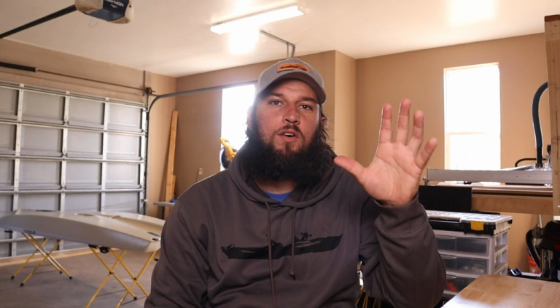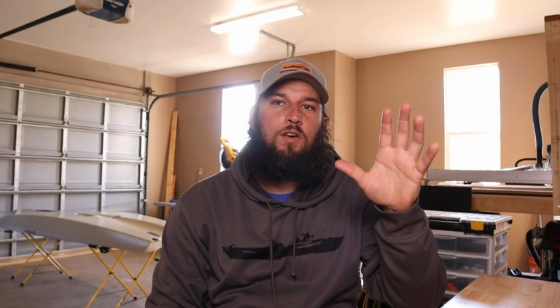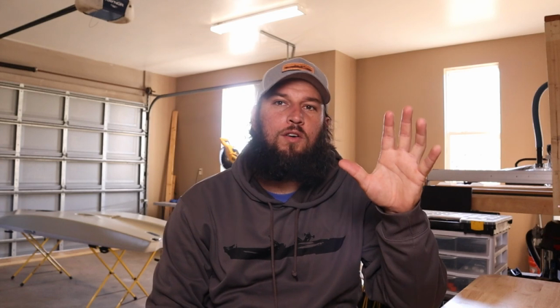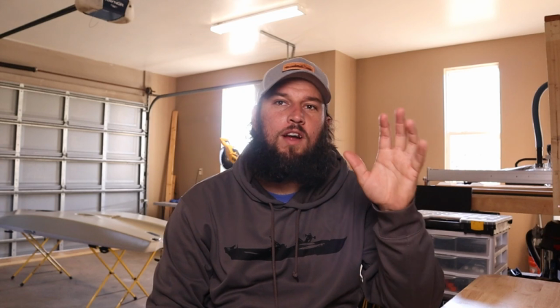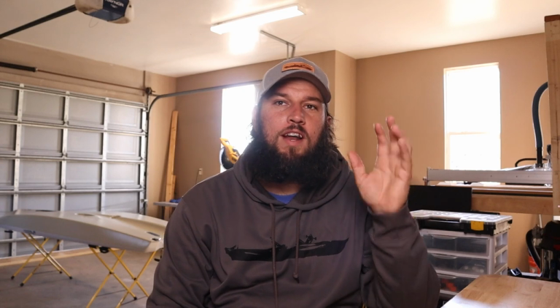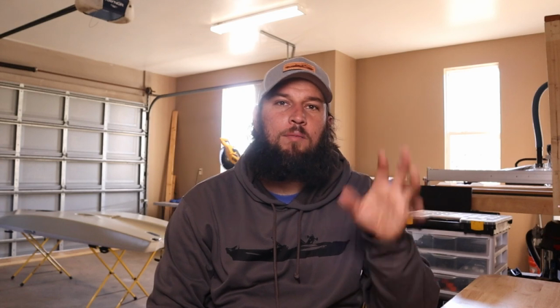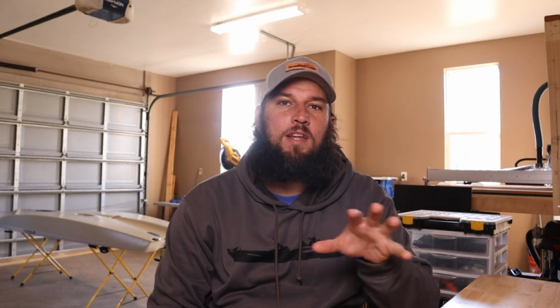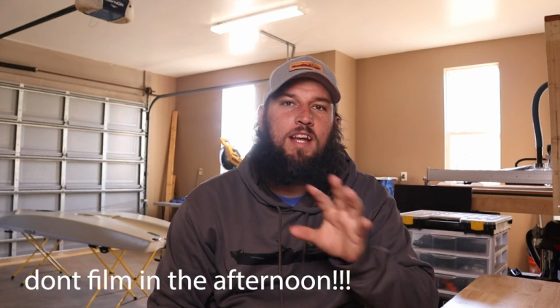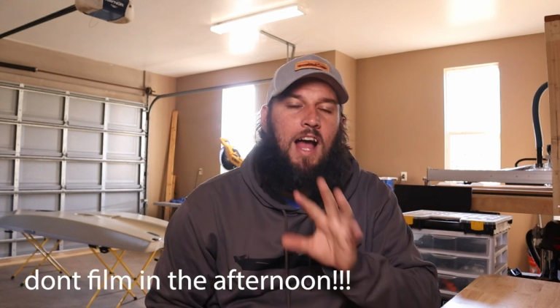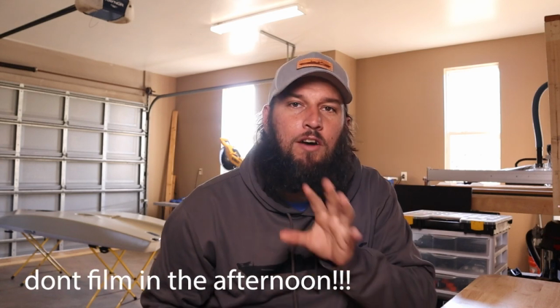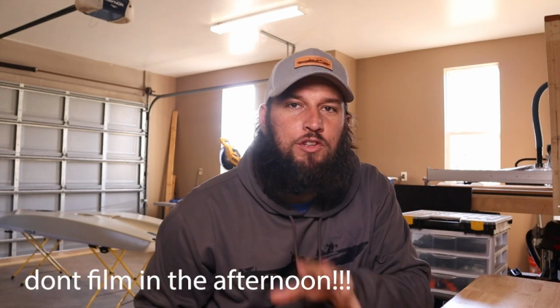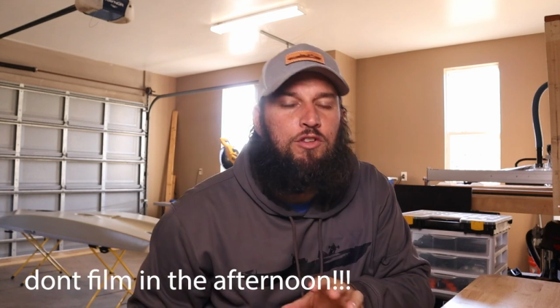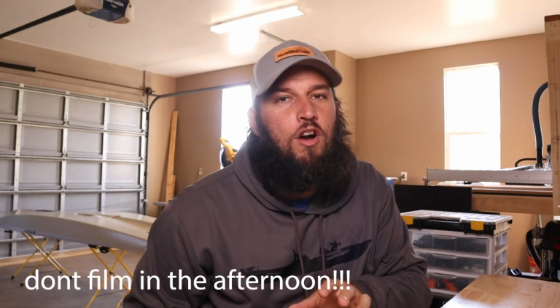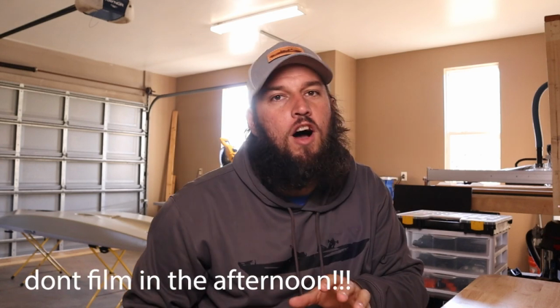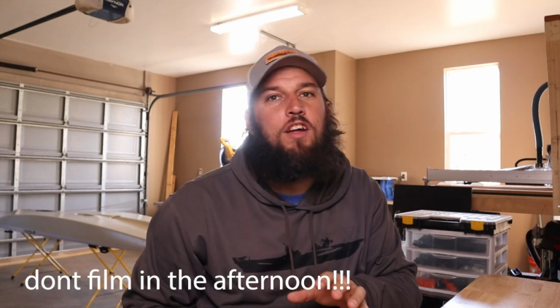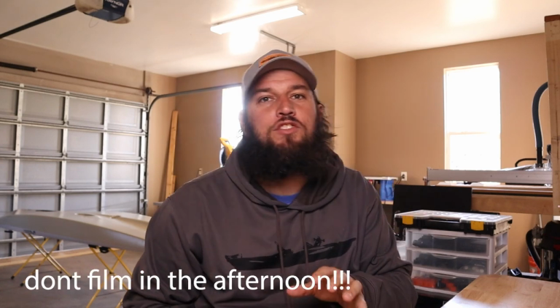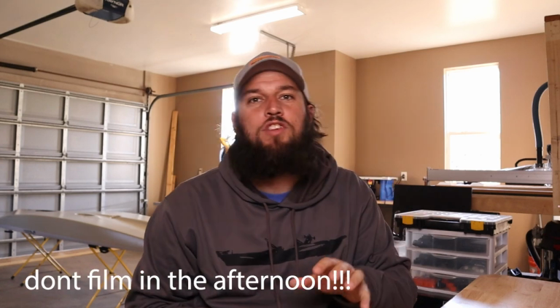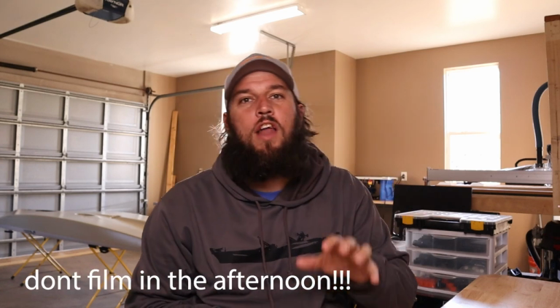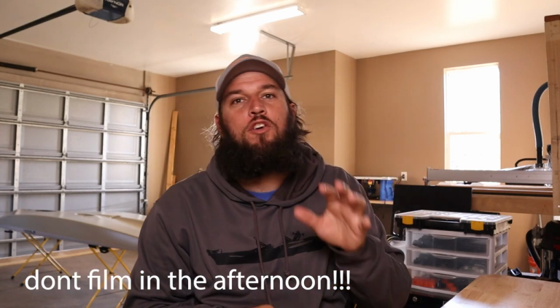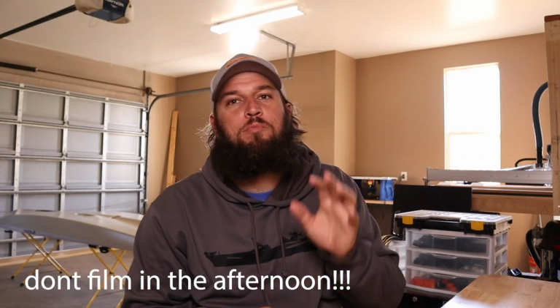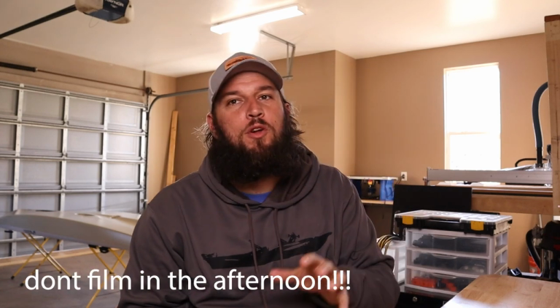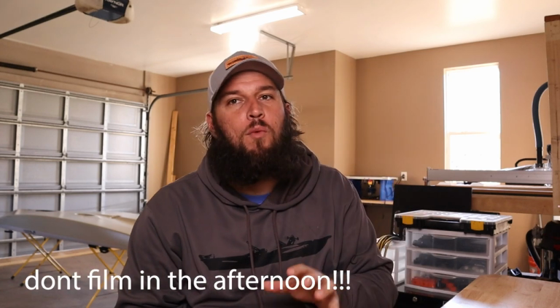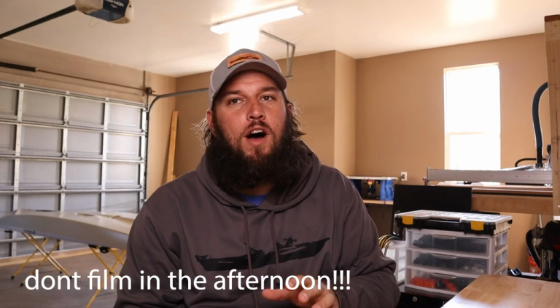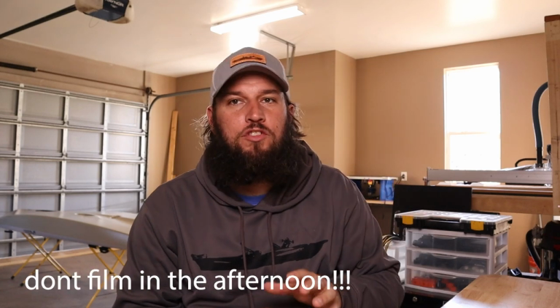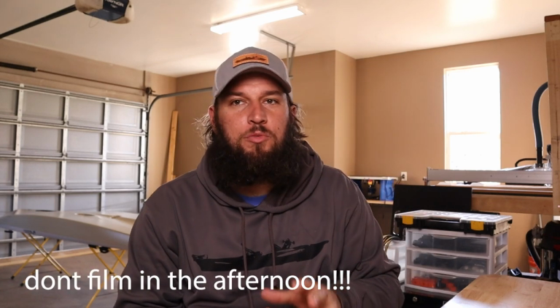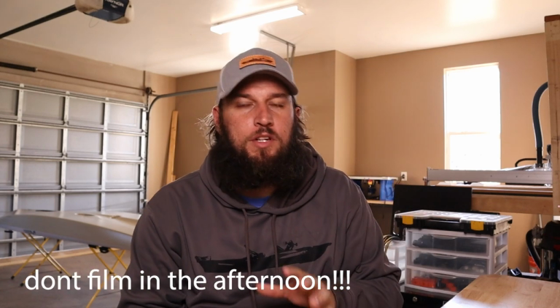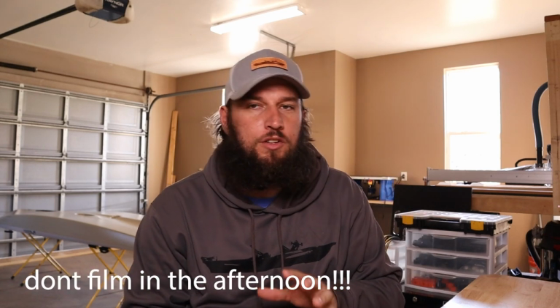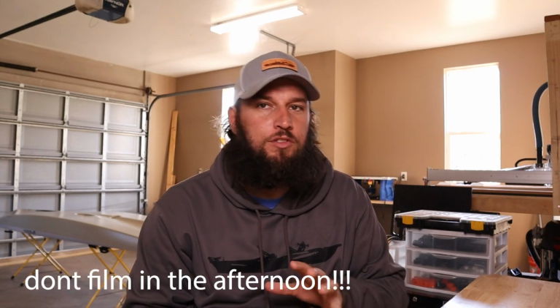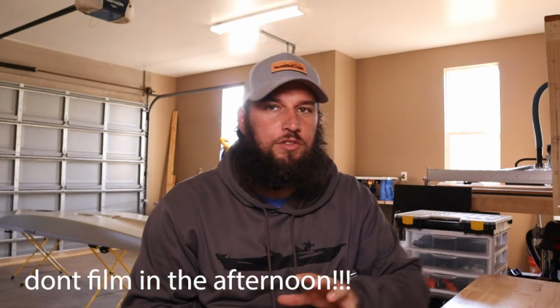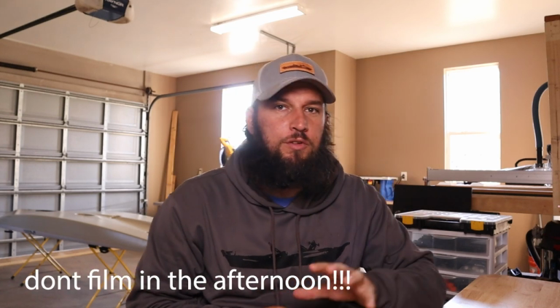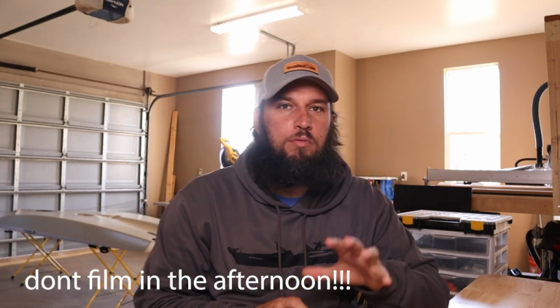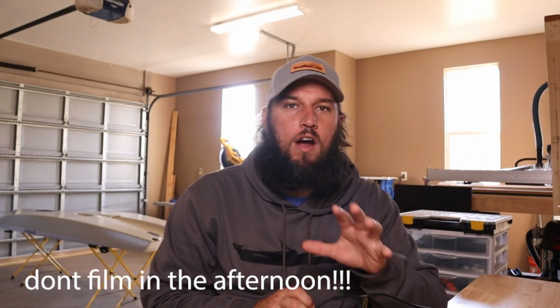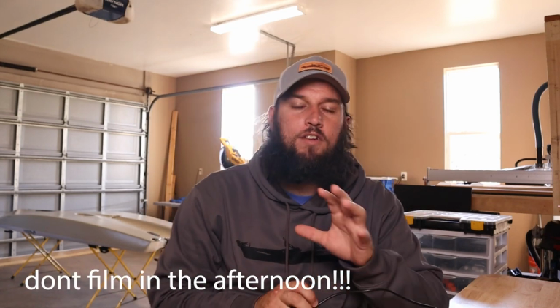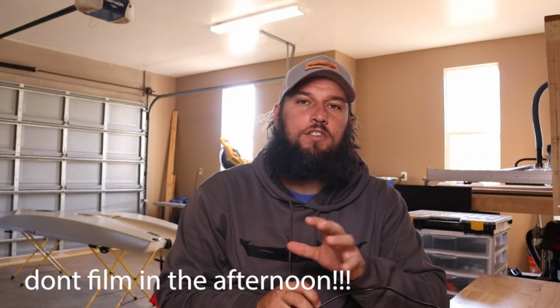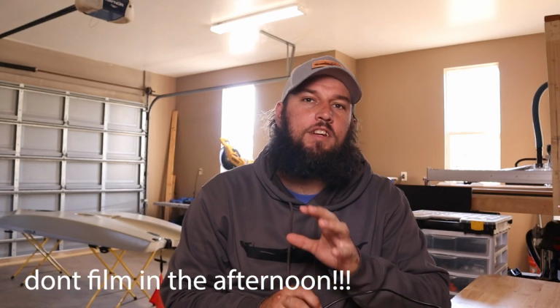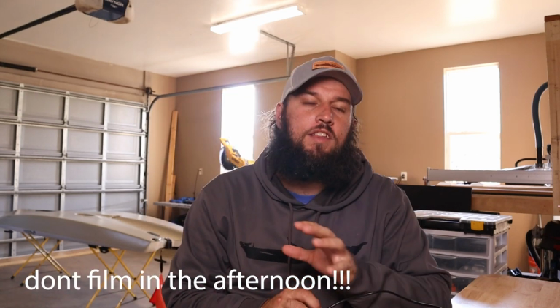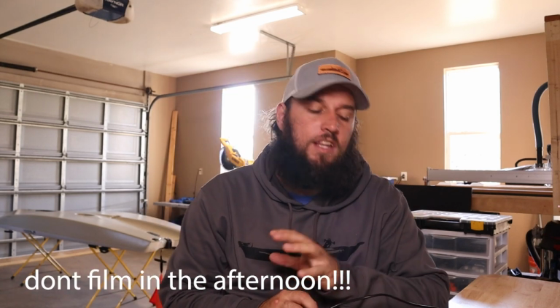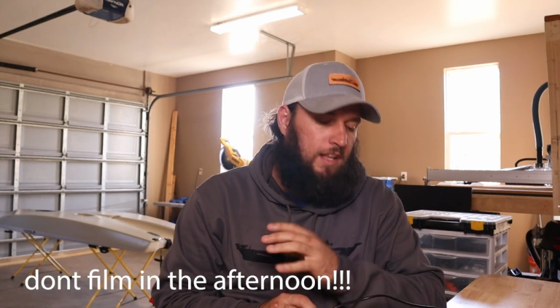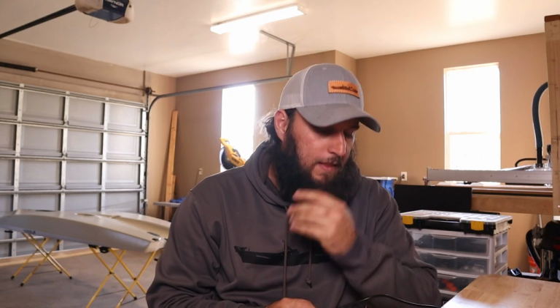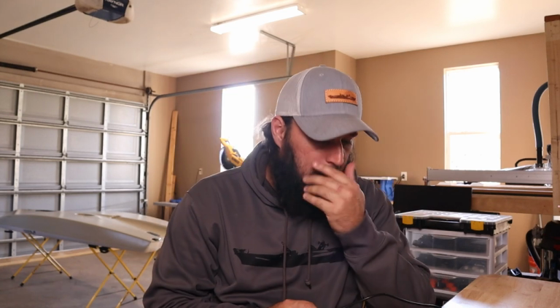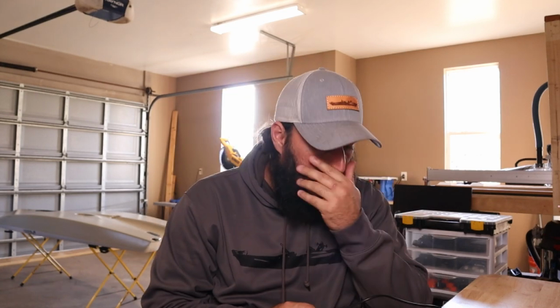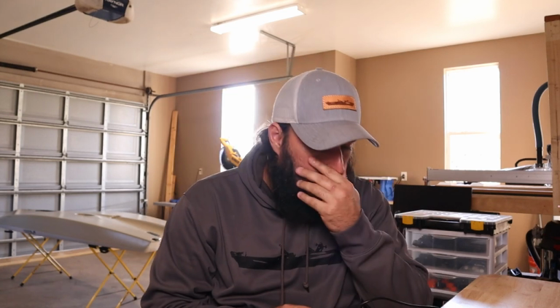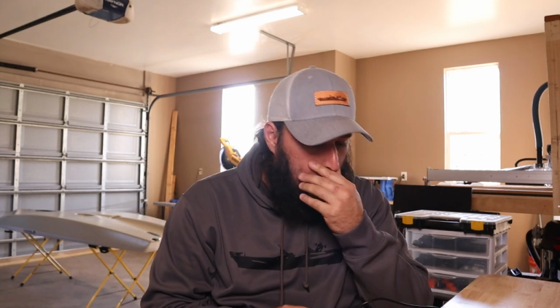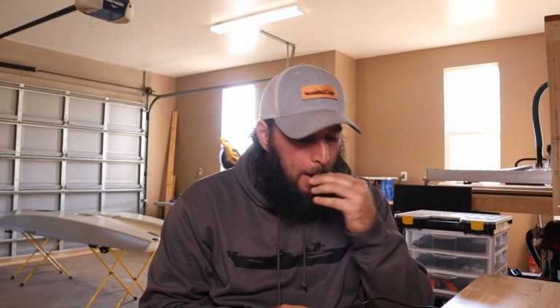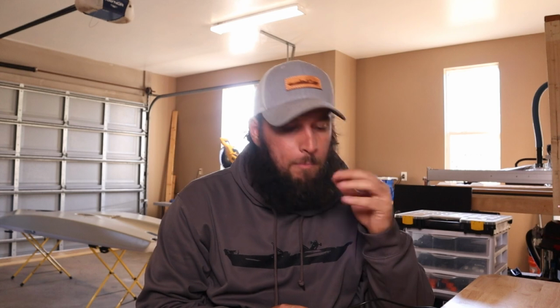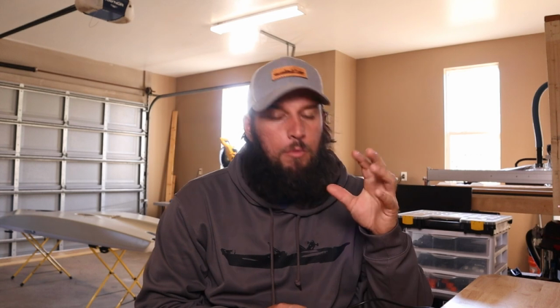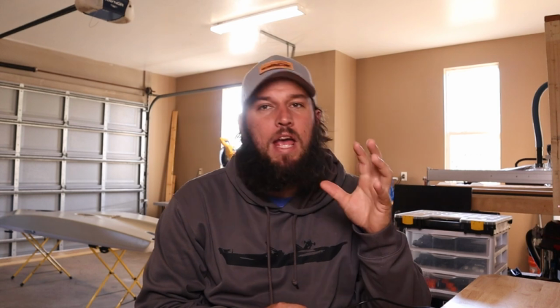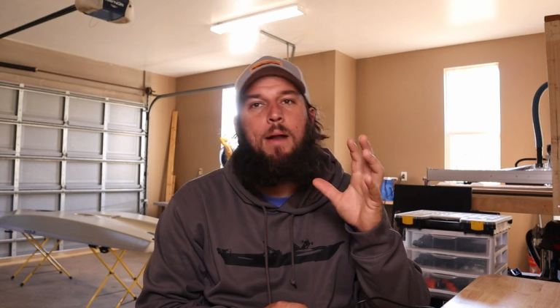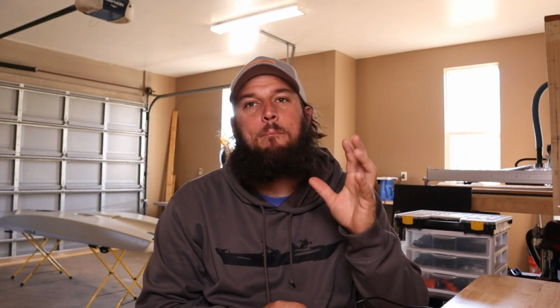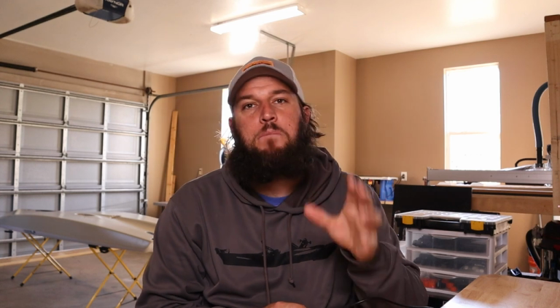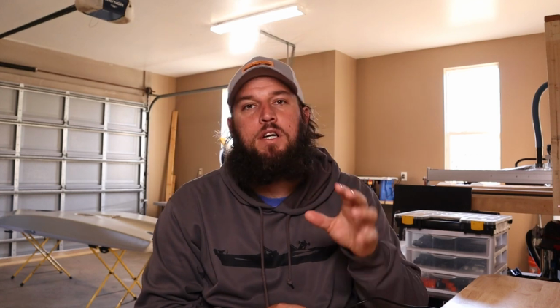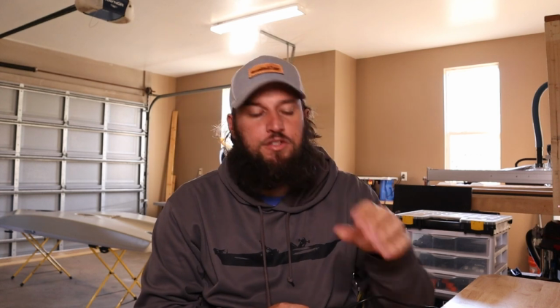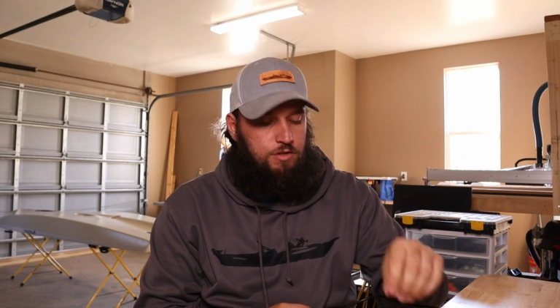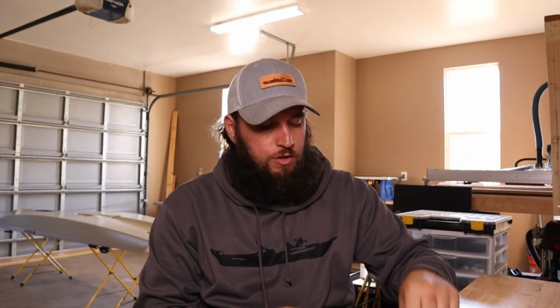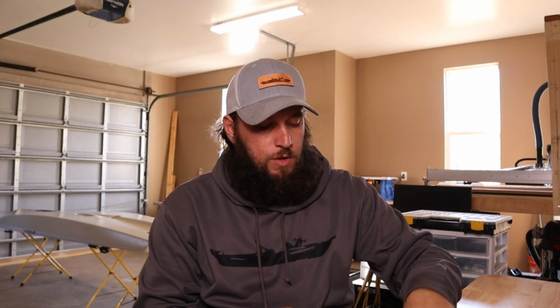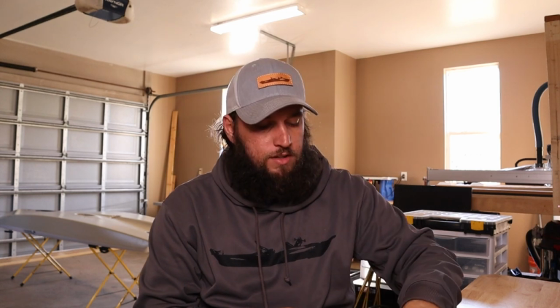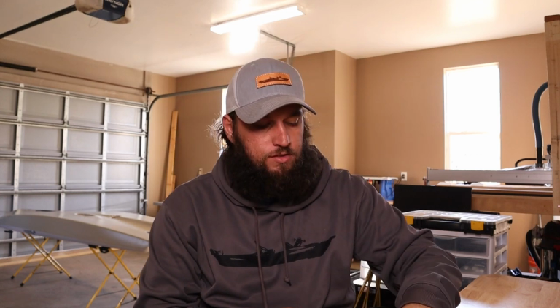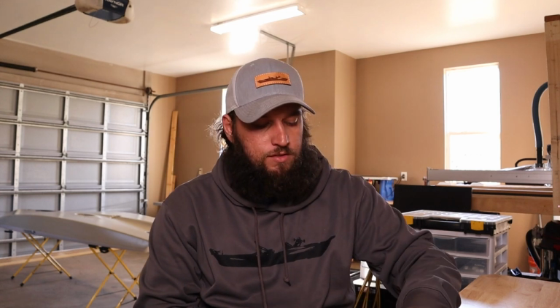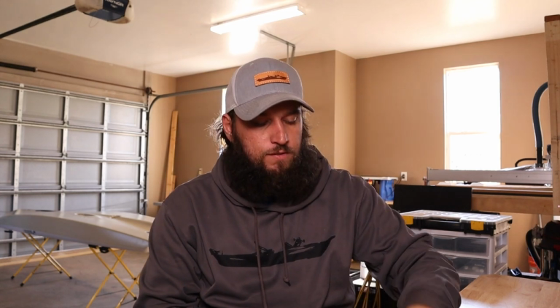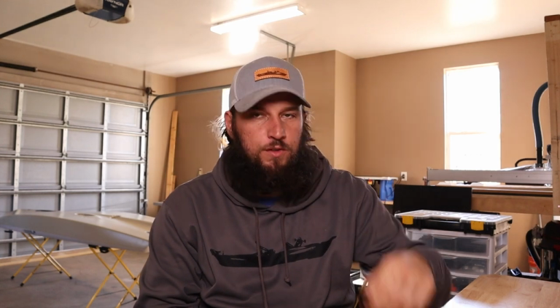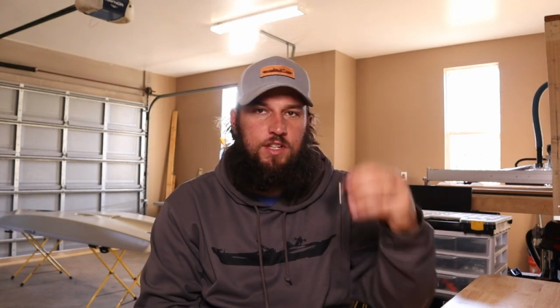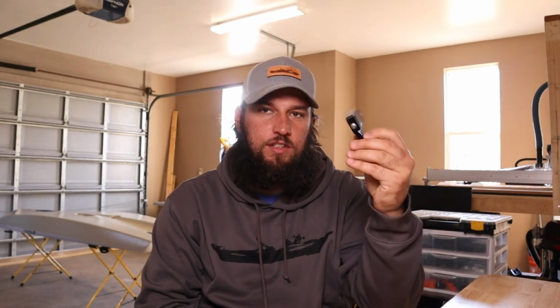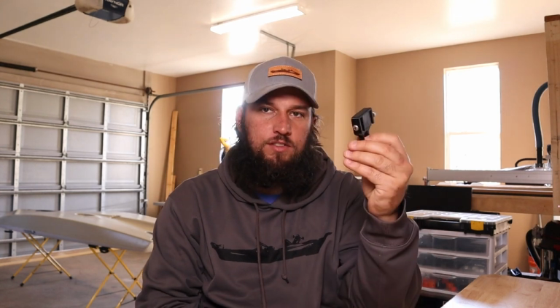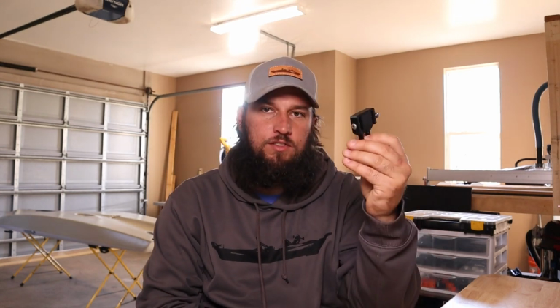All right, I'm Nick out in the garage. I know it's been a while since we introduced a new product or did anything like that, but we had a bunch of requests for this.